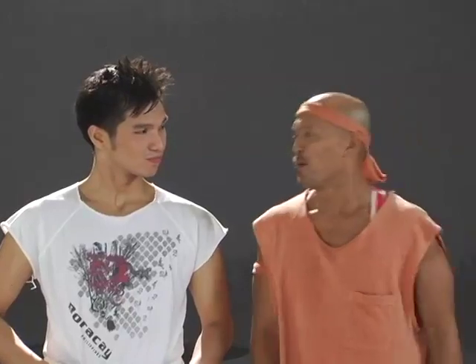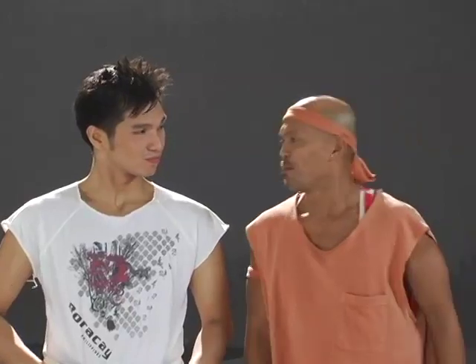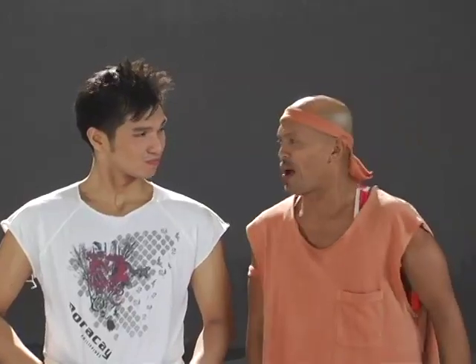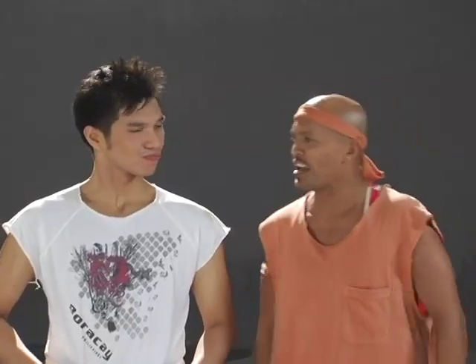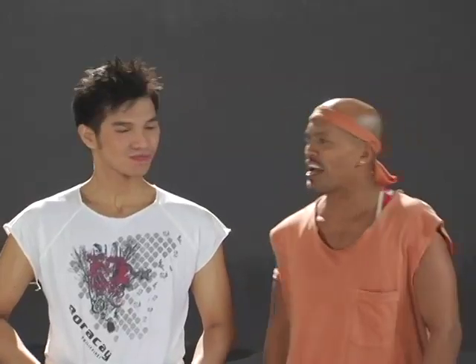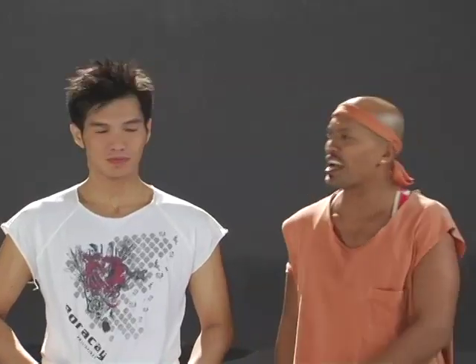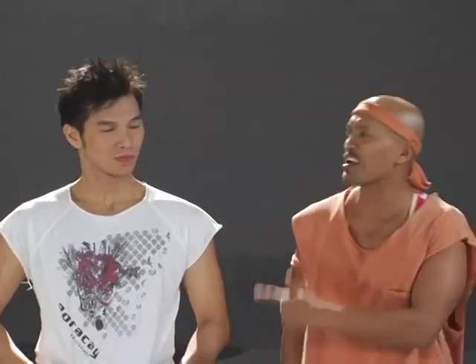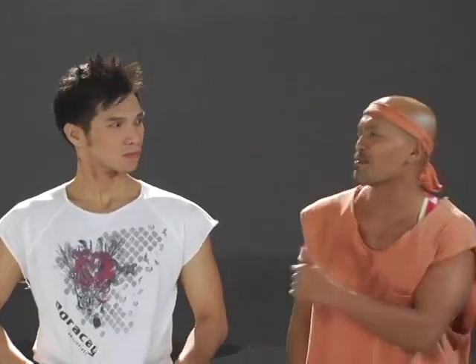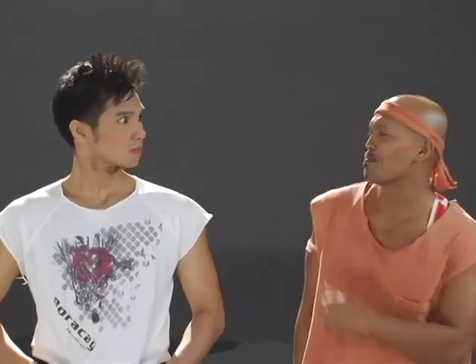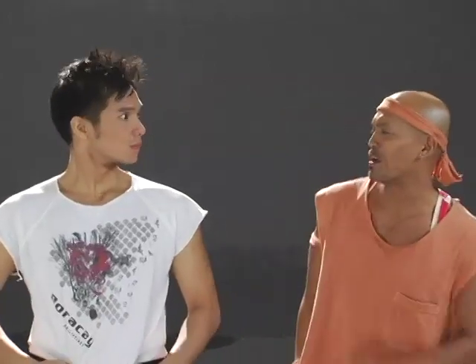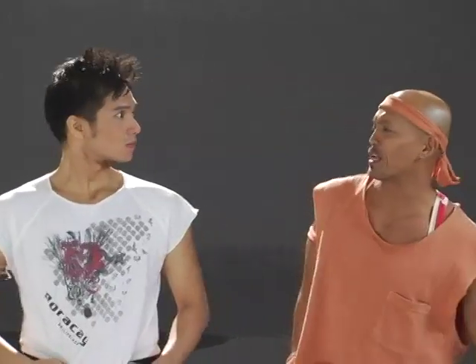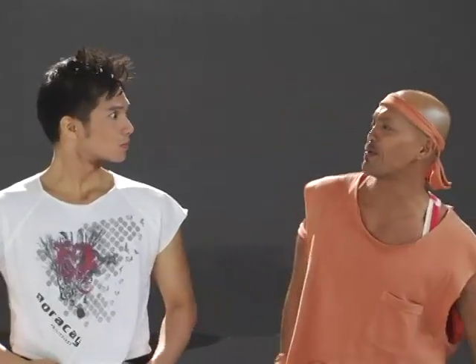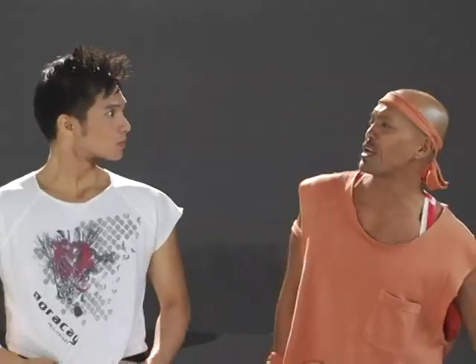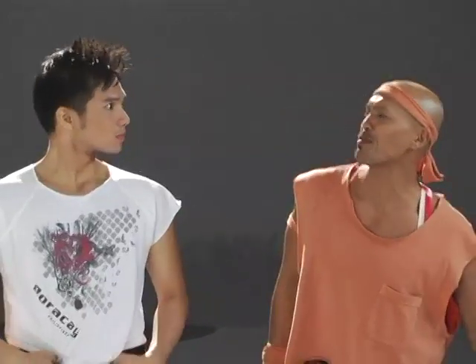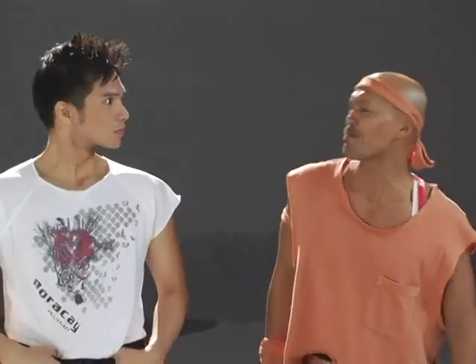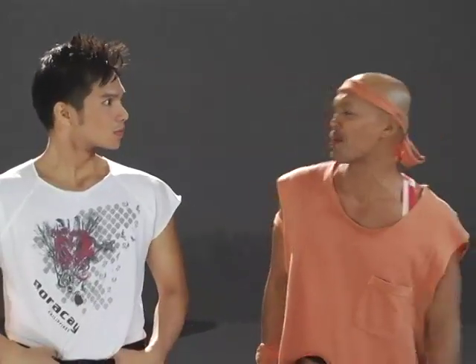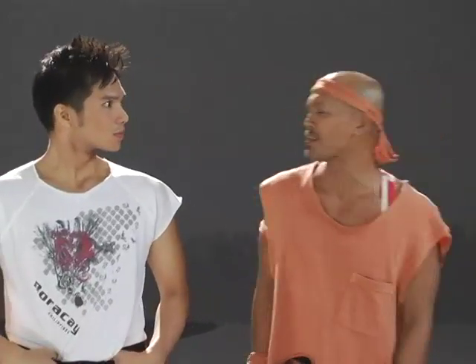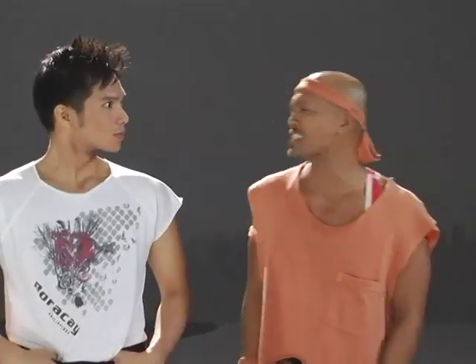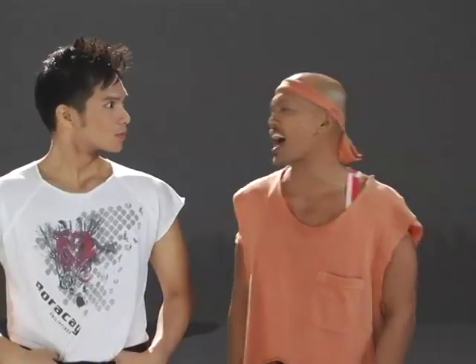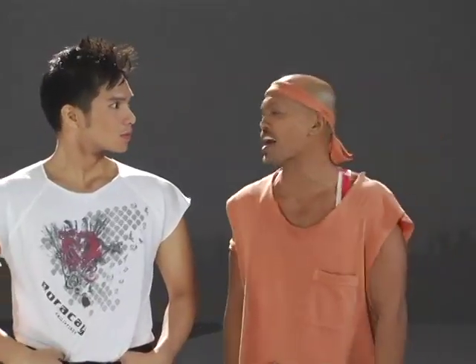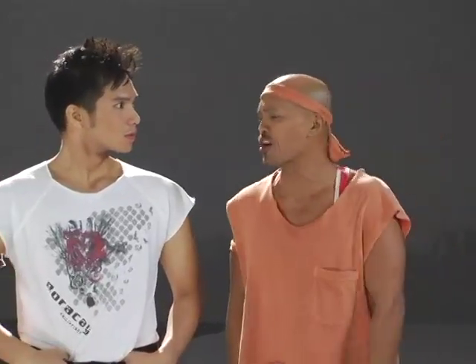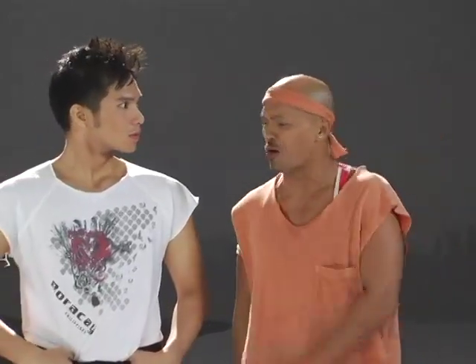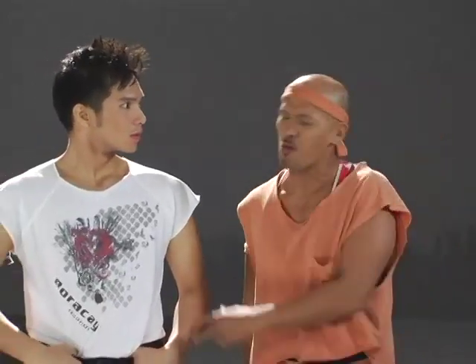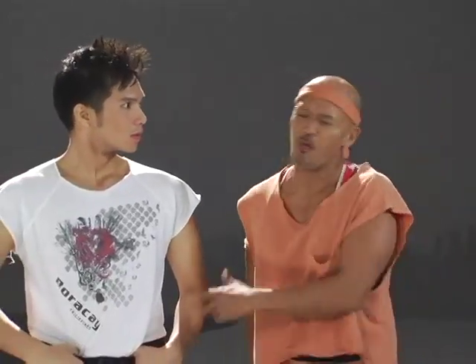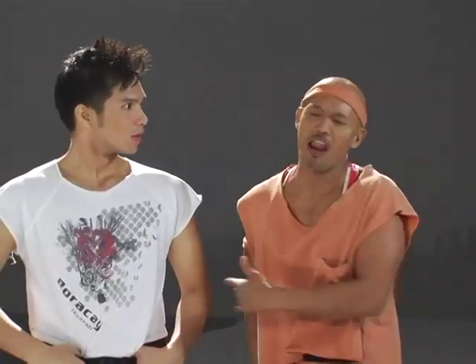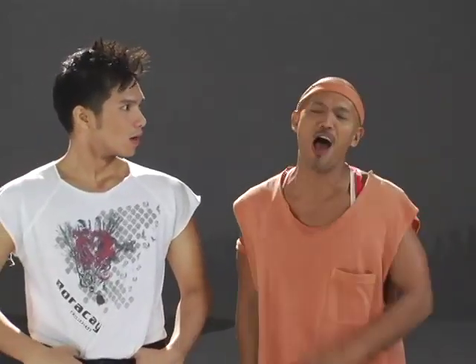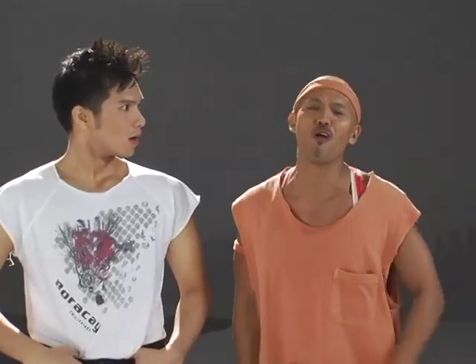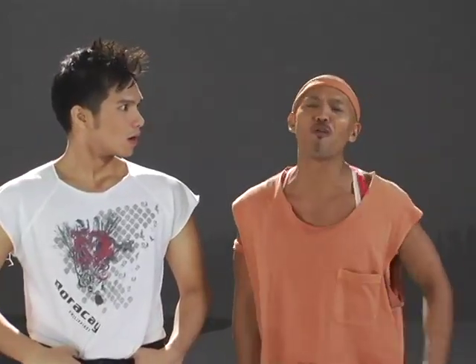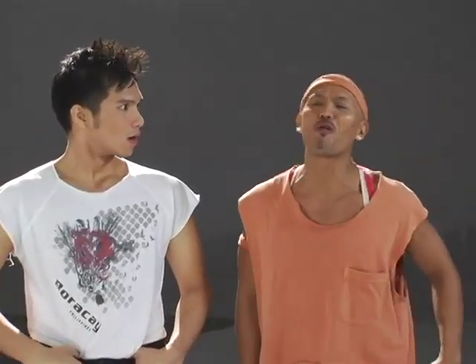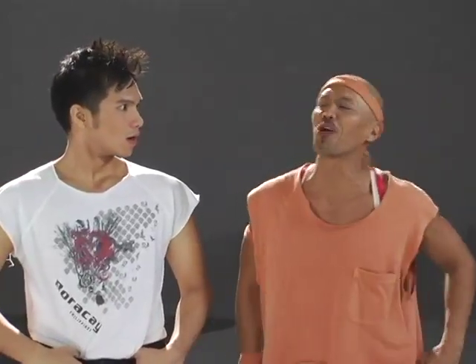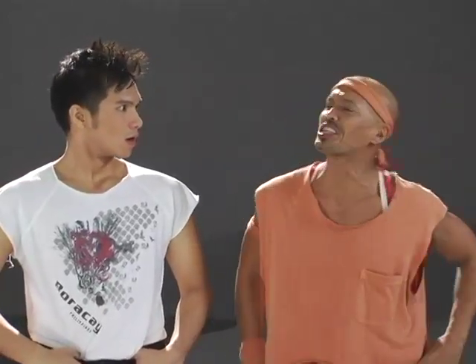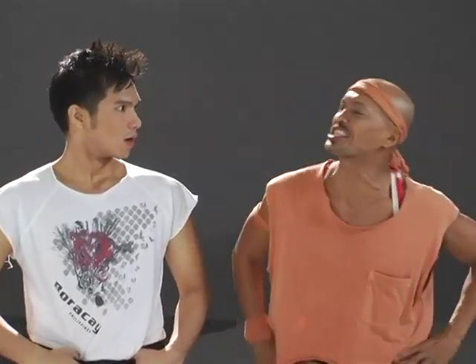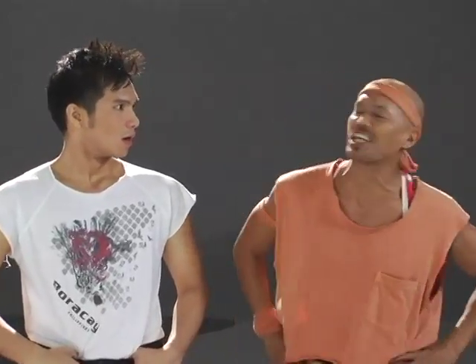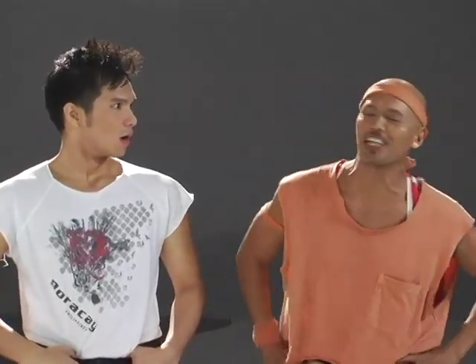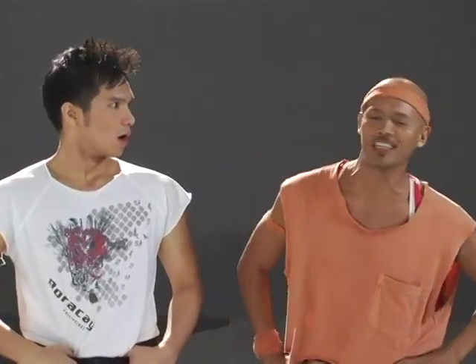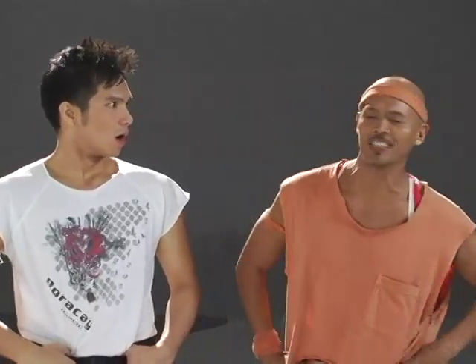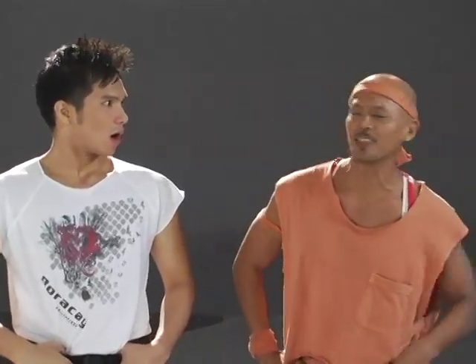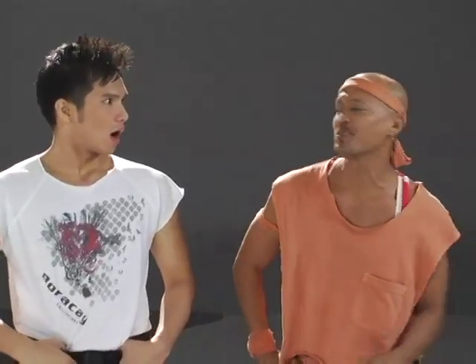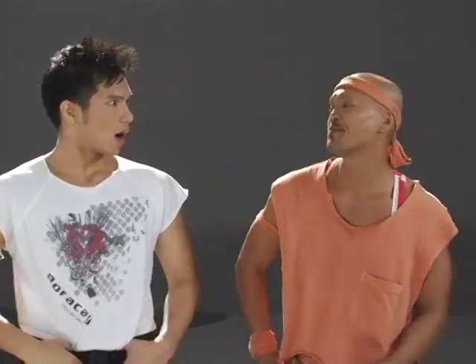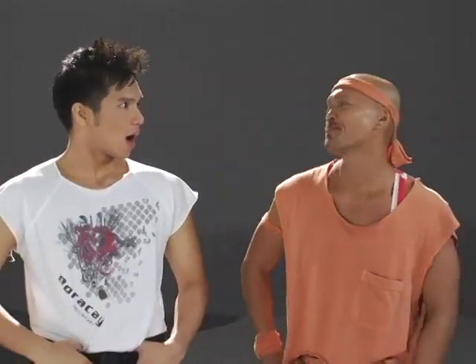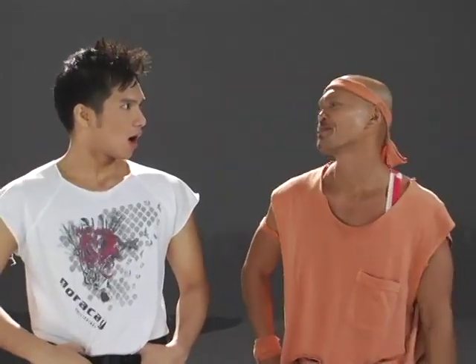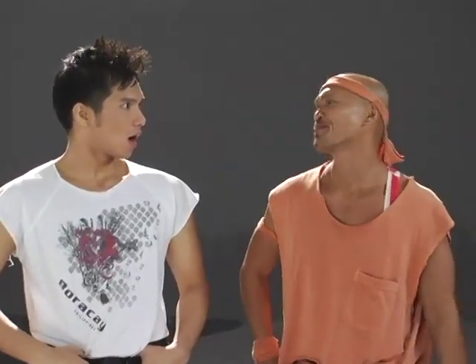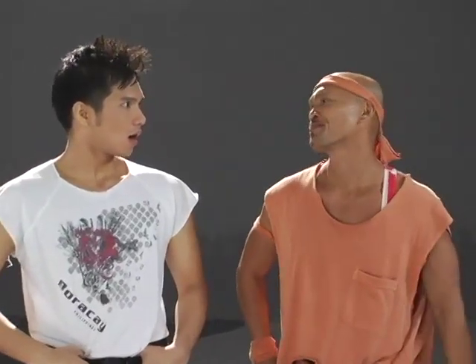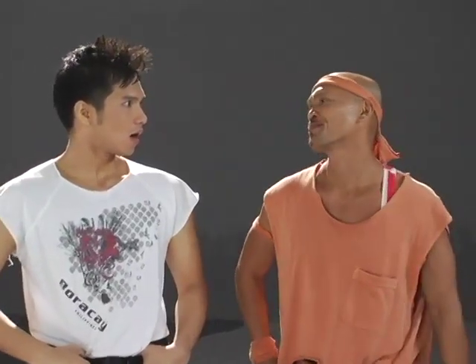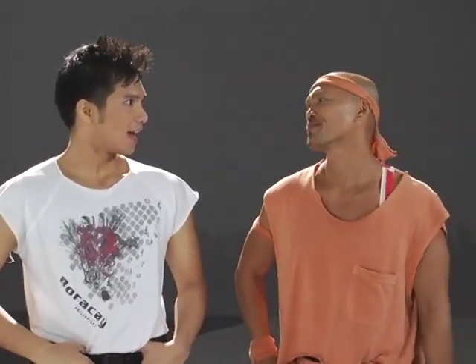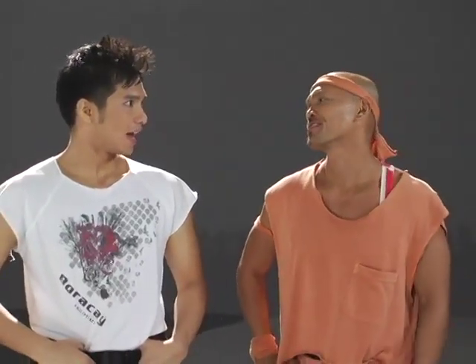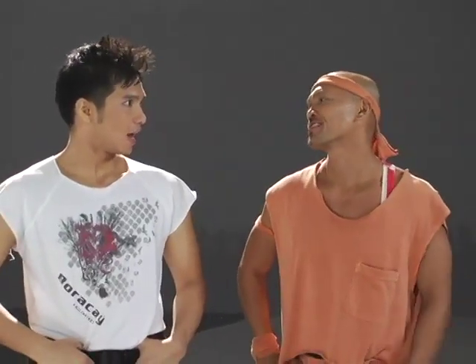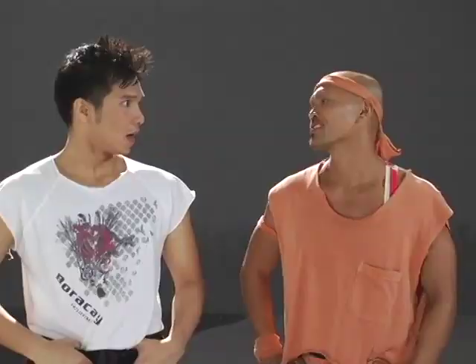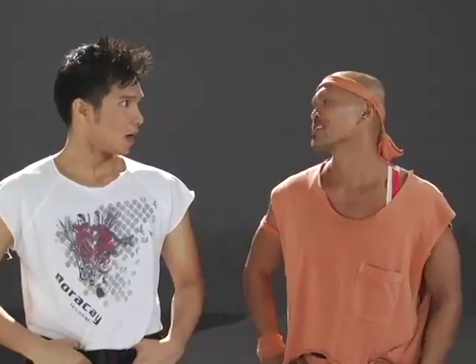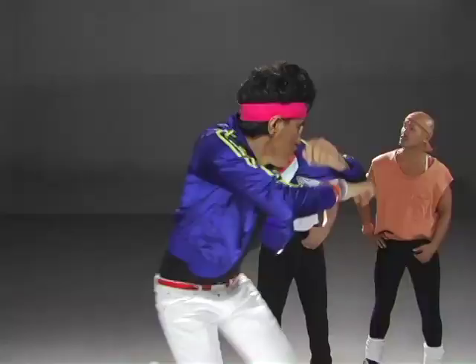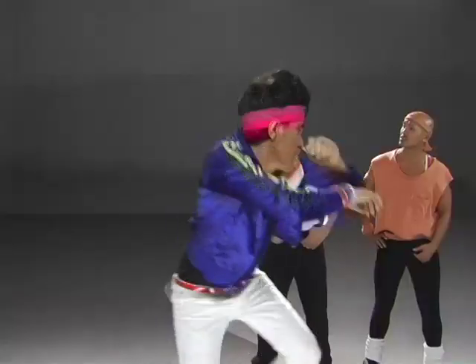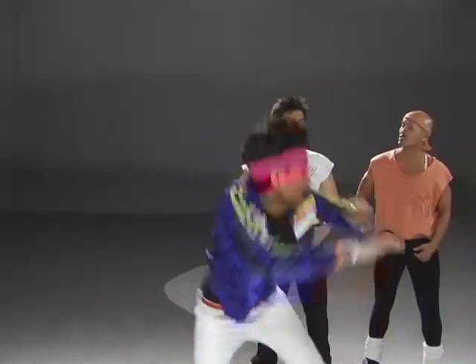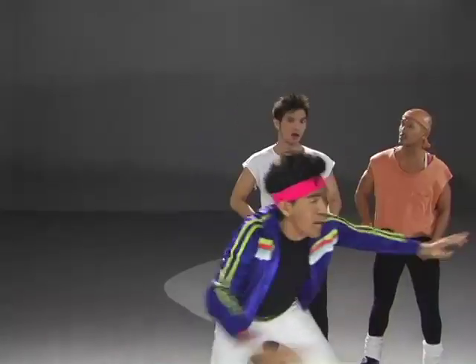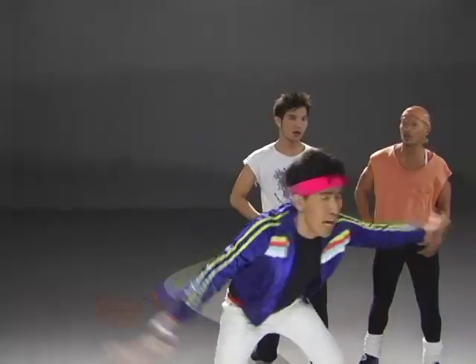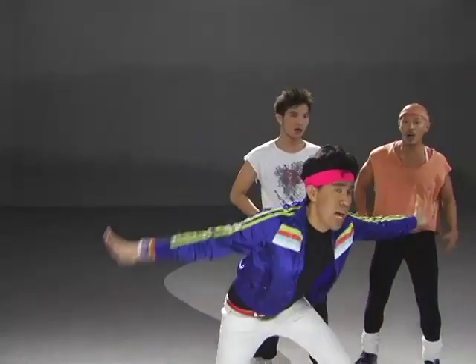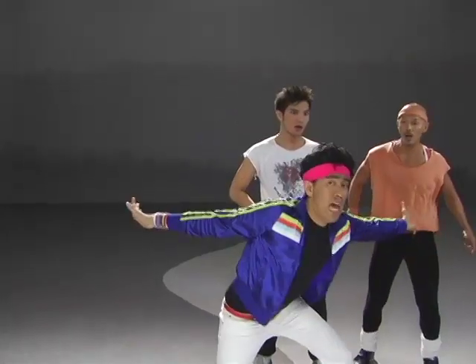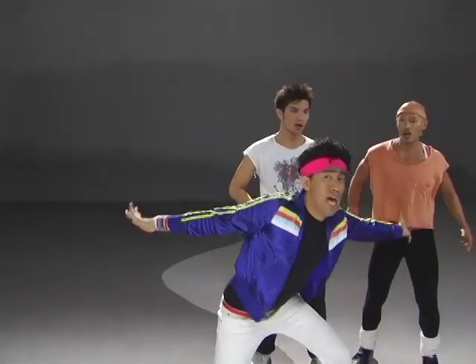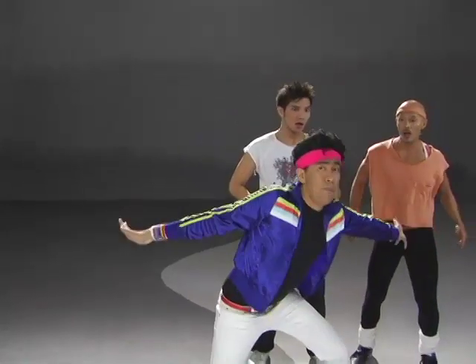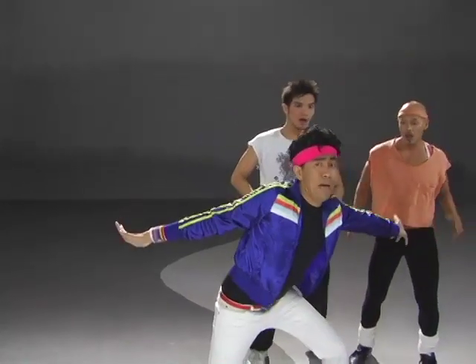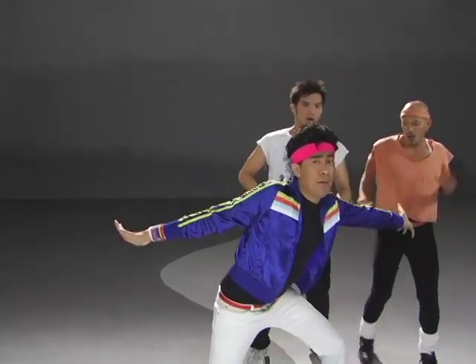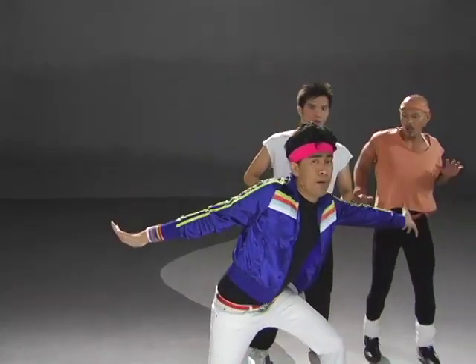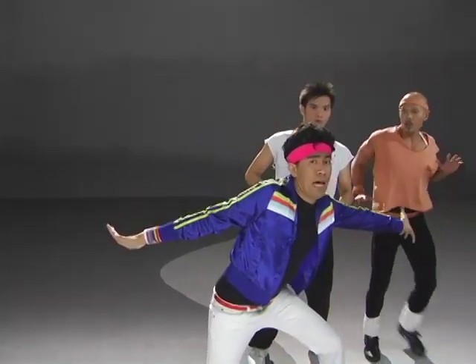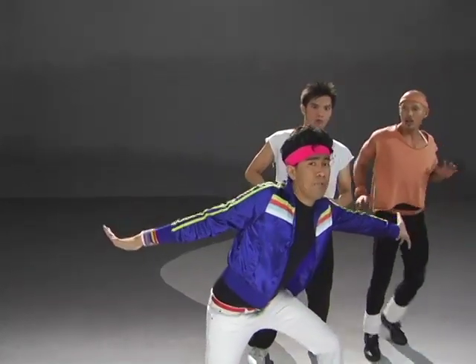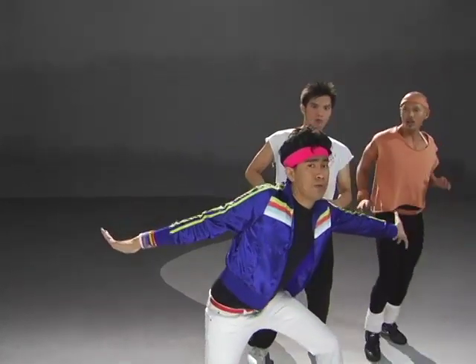Pare, malibri naman ang pamasayo. Wala akong coins, eh. Hep, hep, hep!